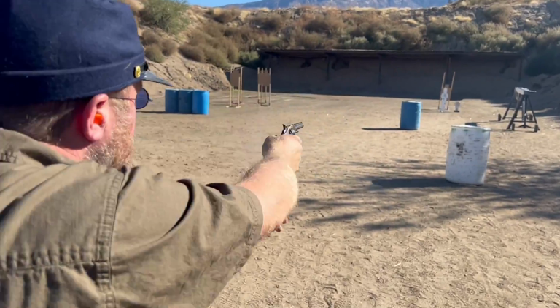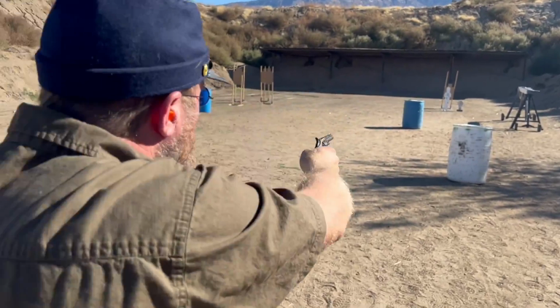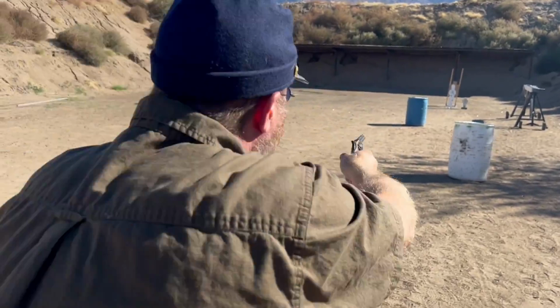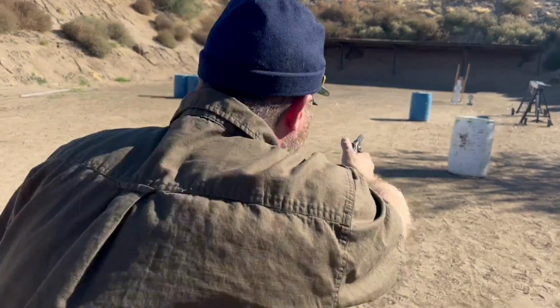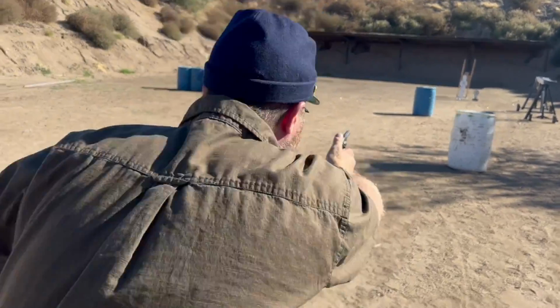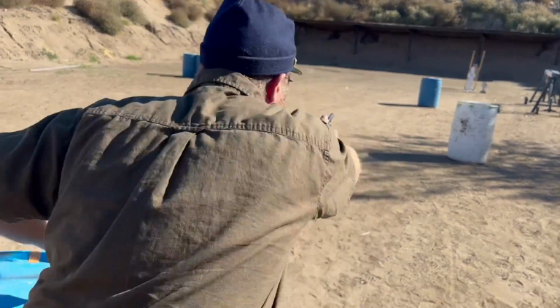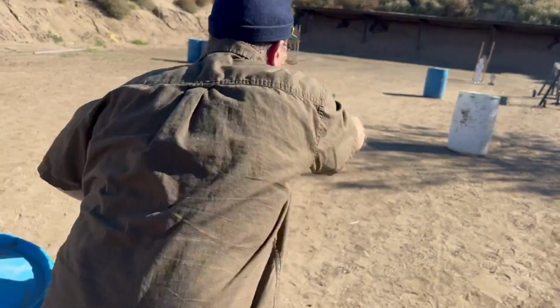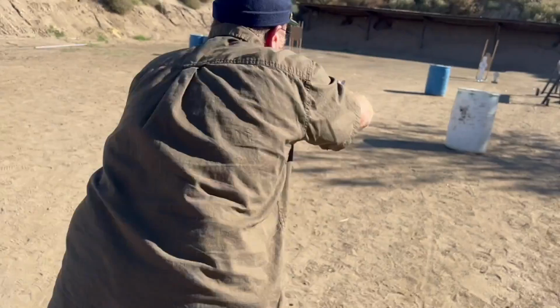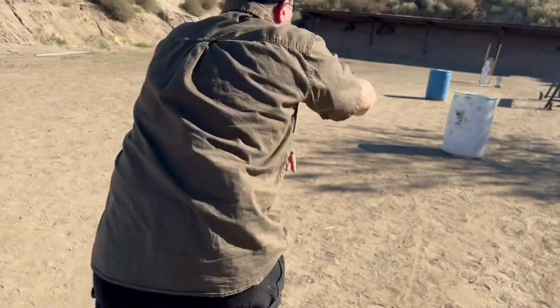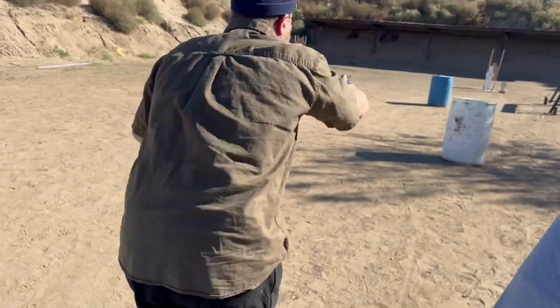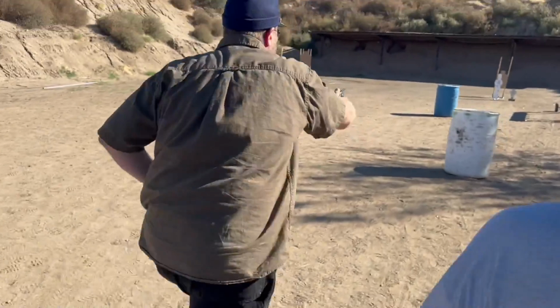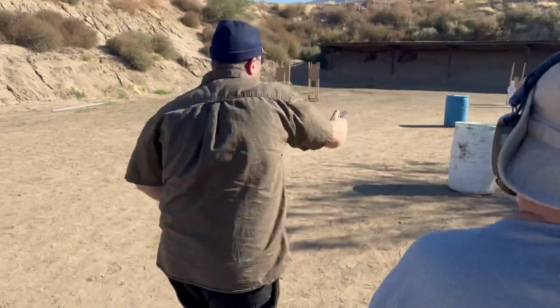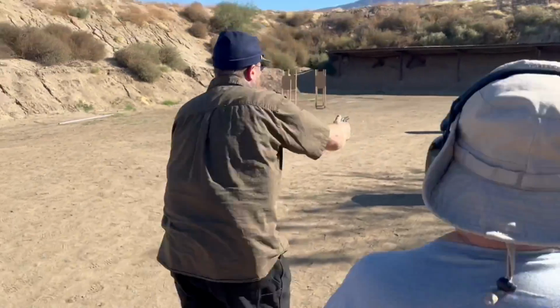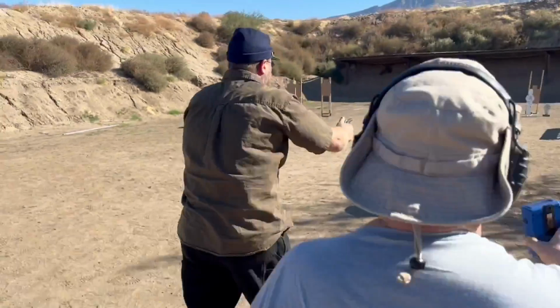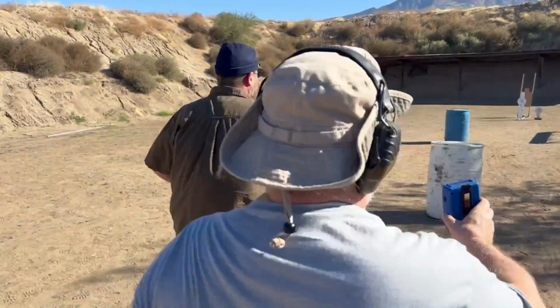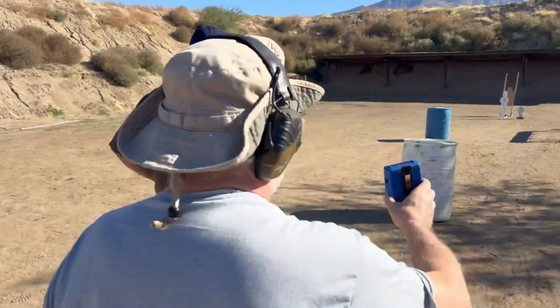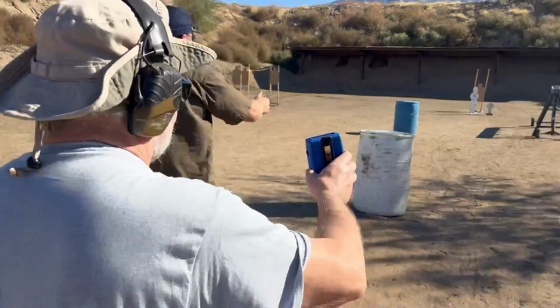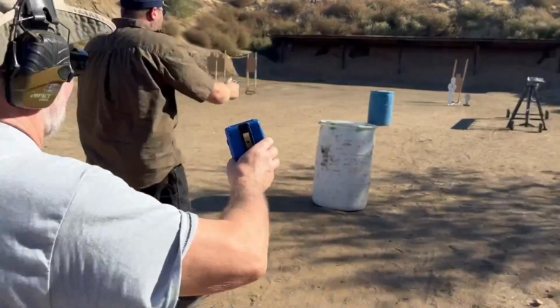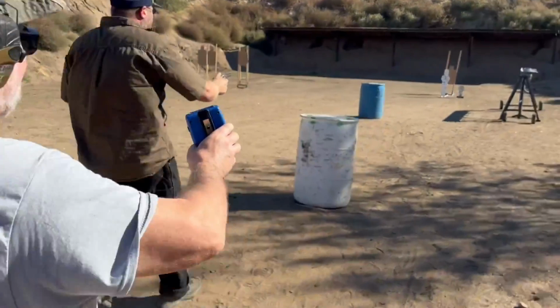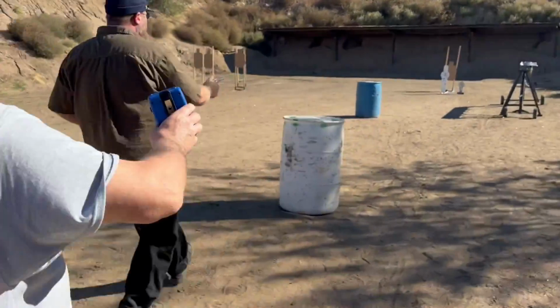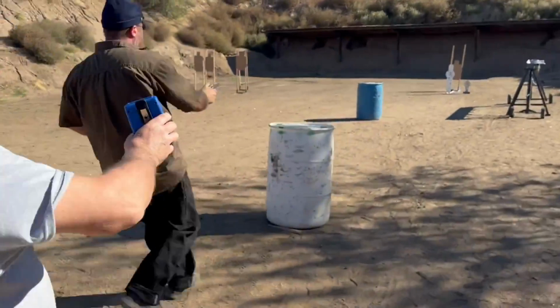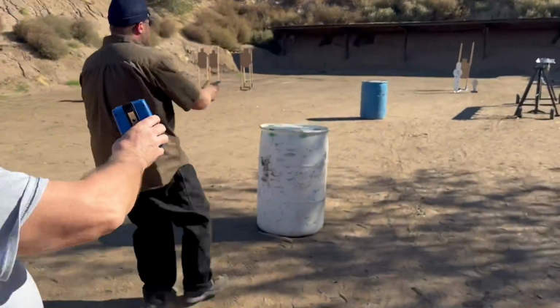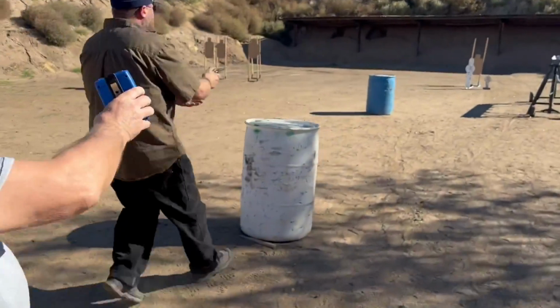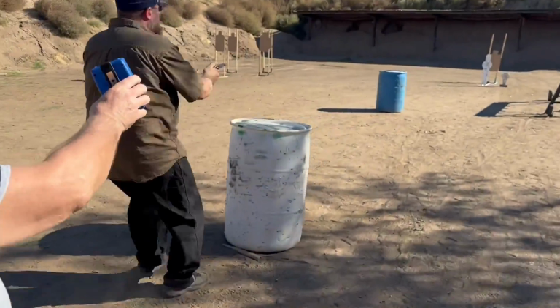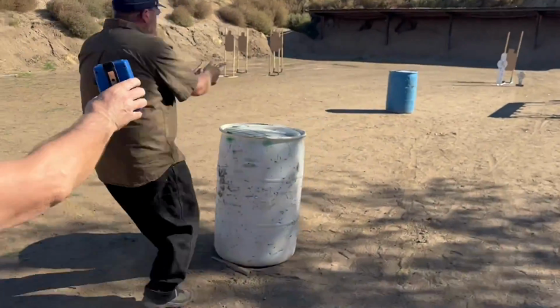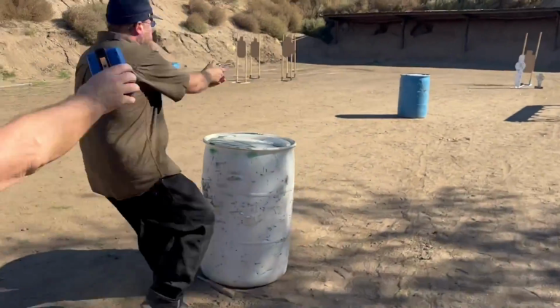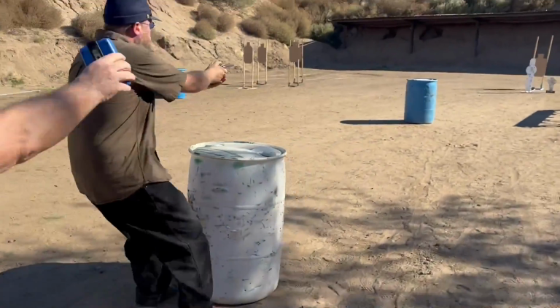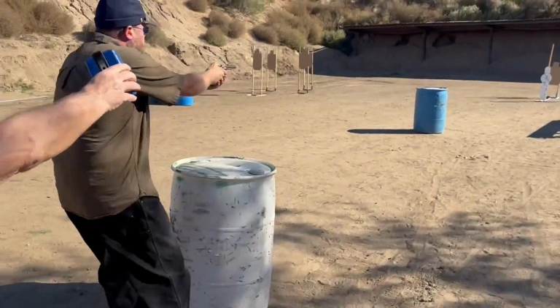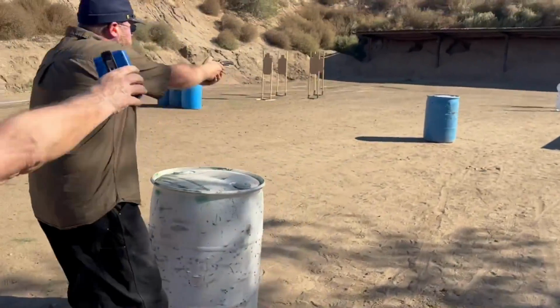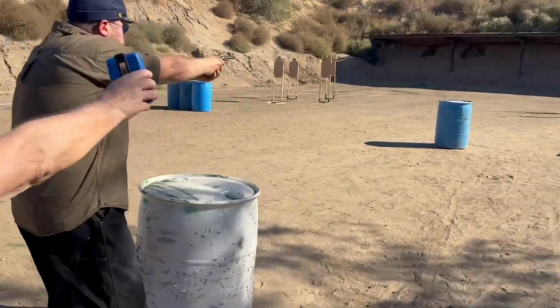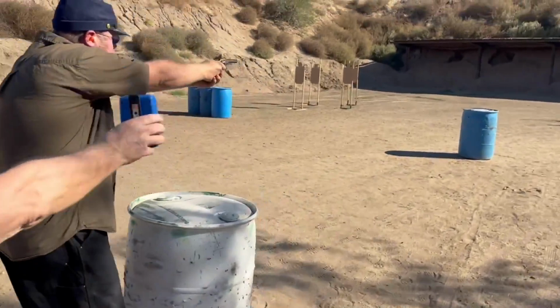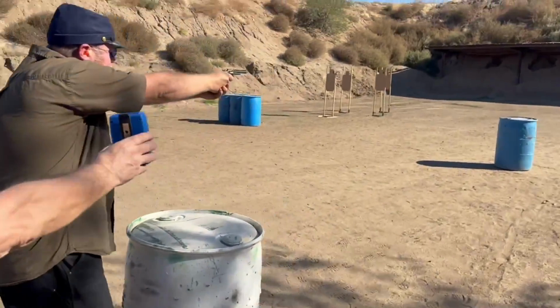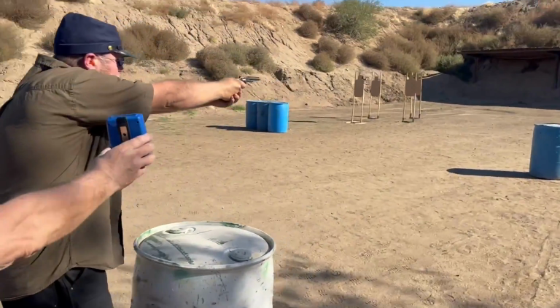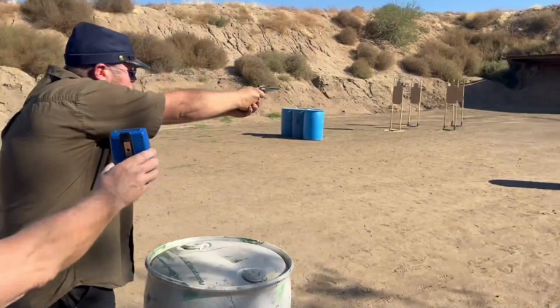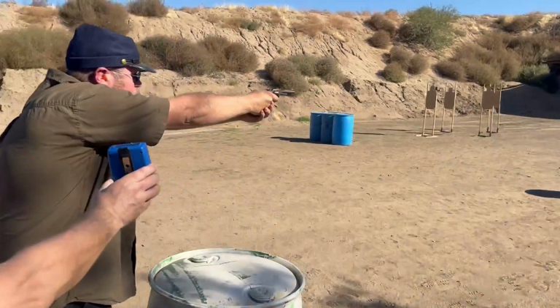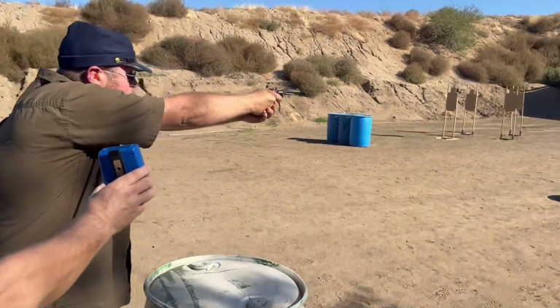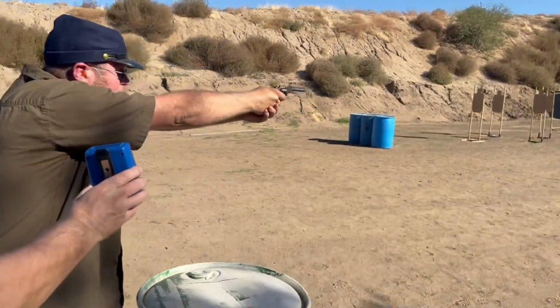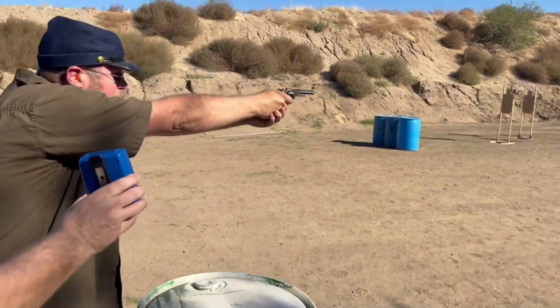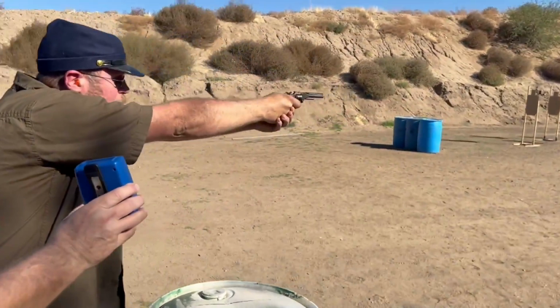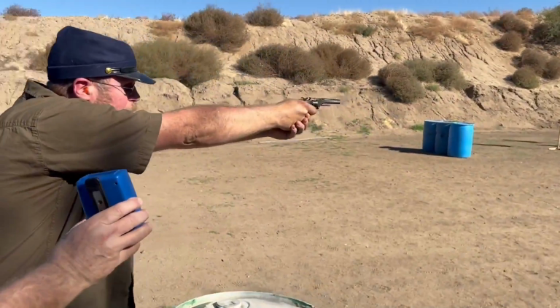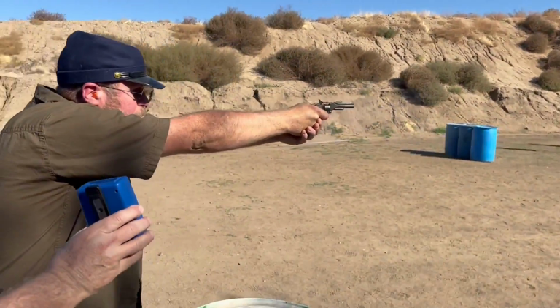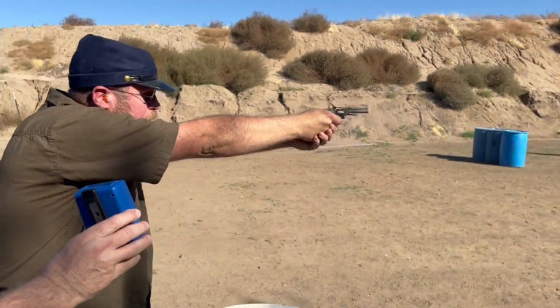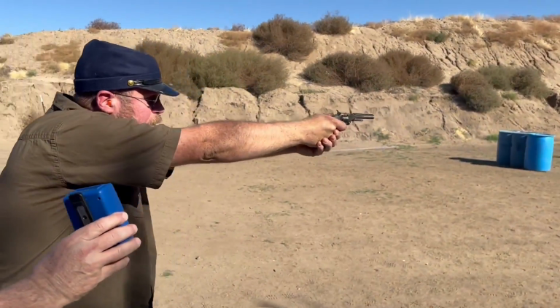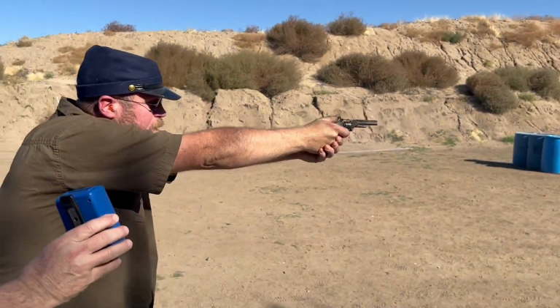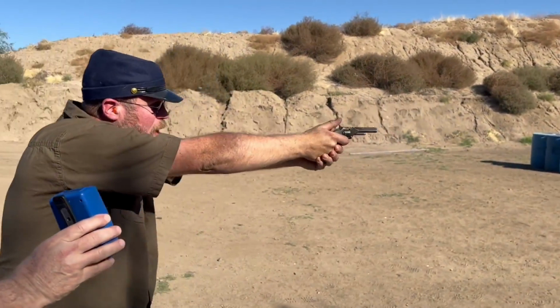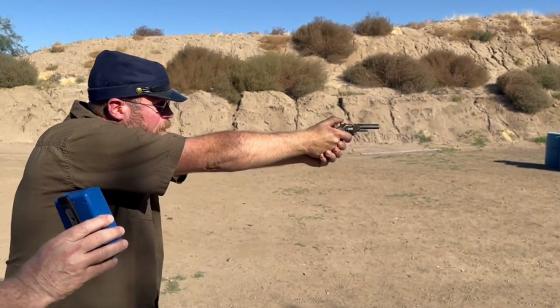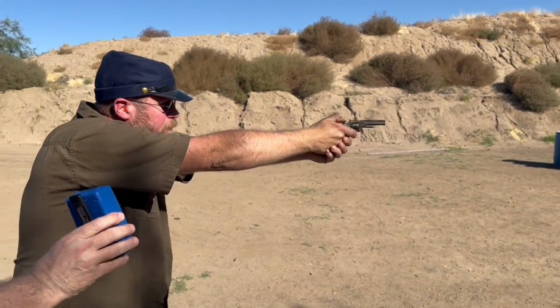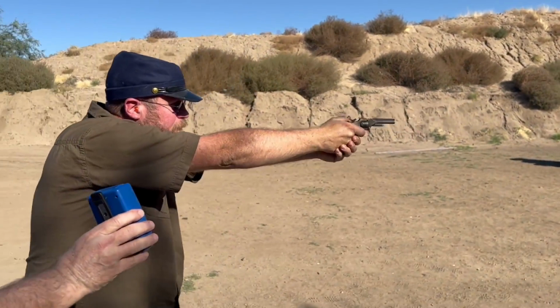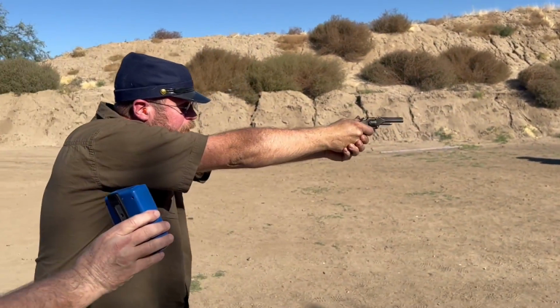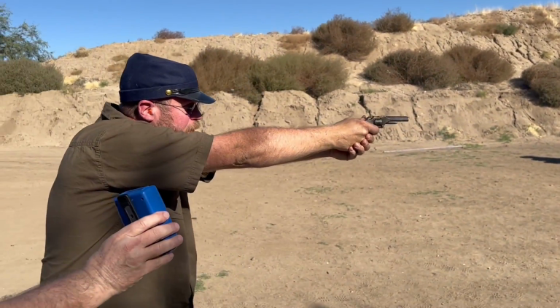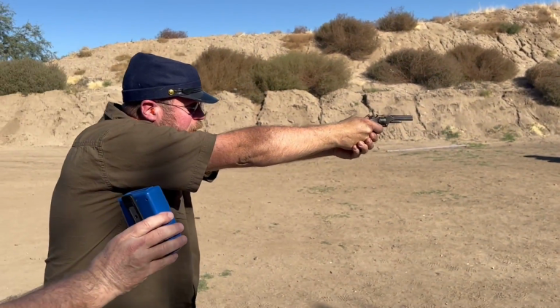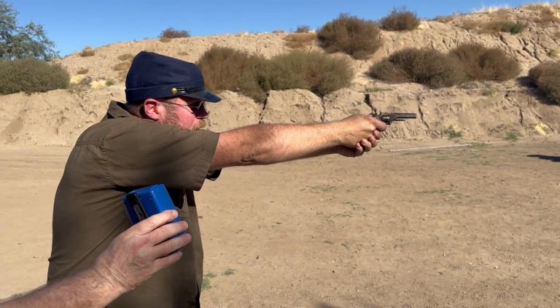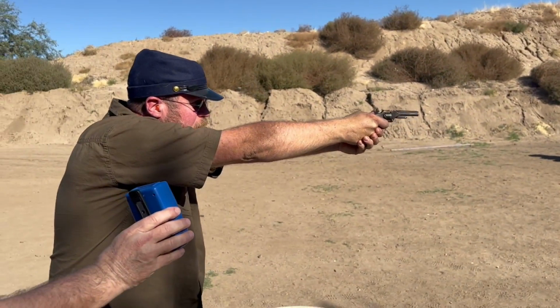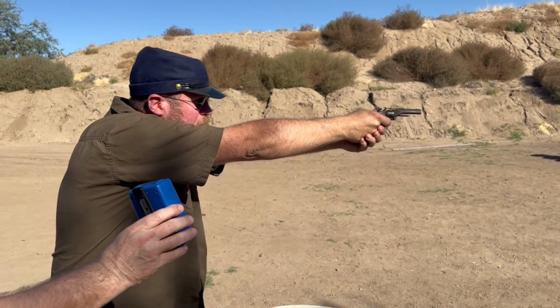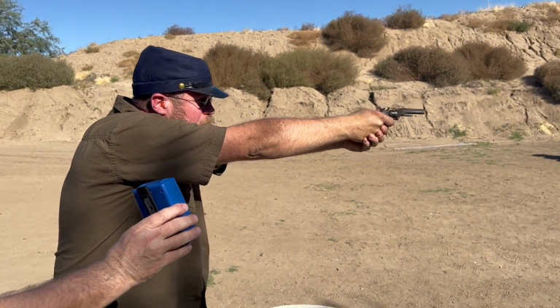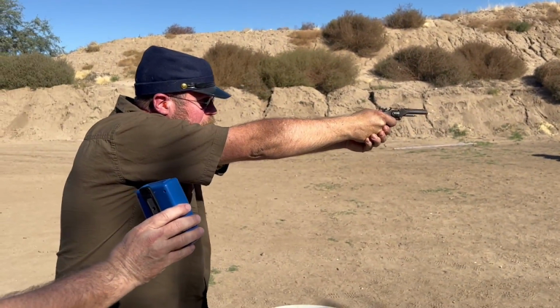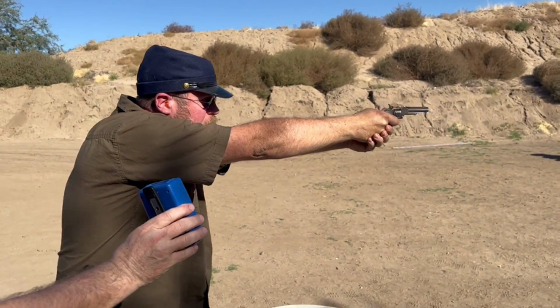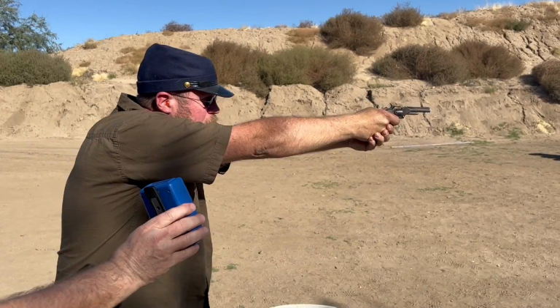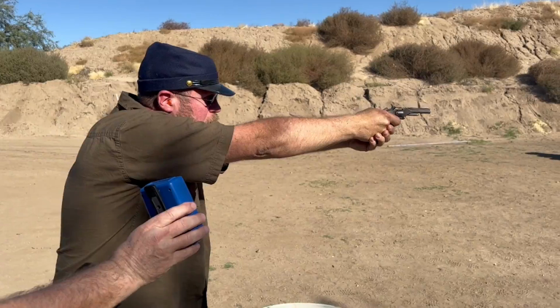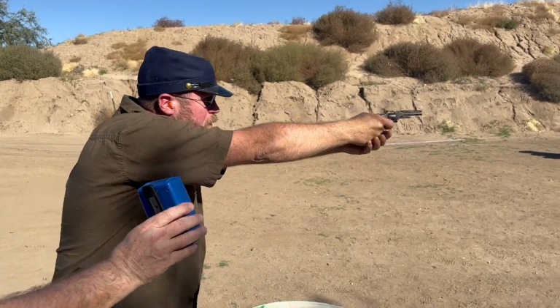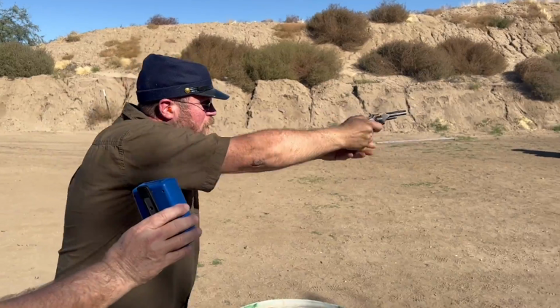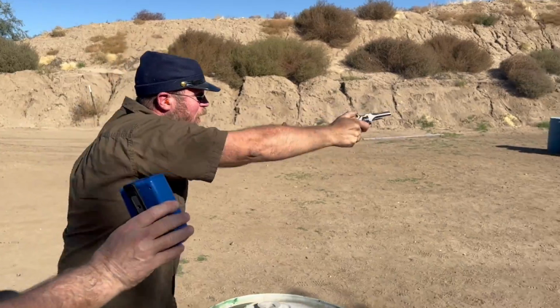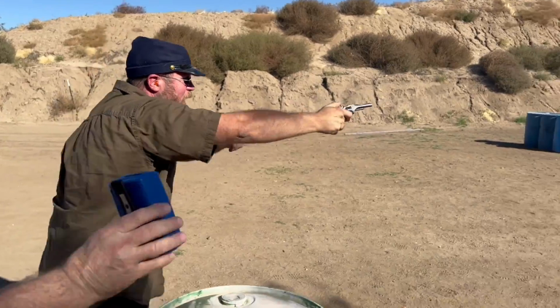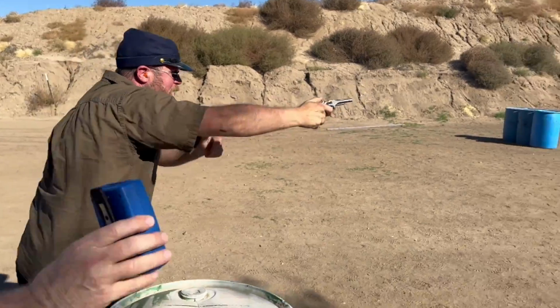I hit it! Did you hear that? Yeah, I hit it in there! Nope — I hit it!